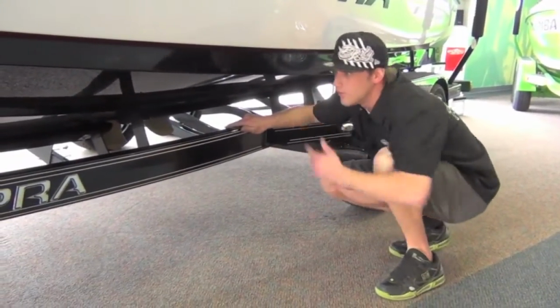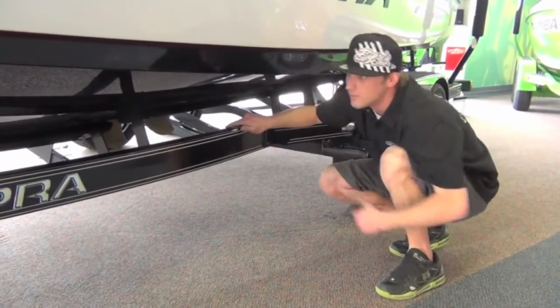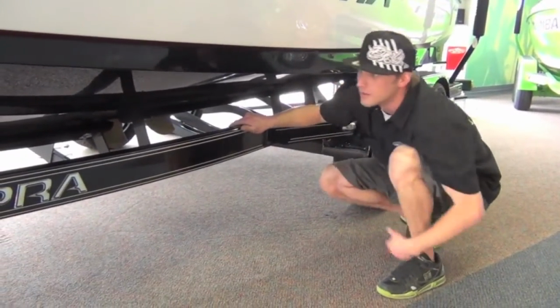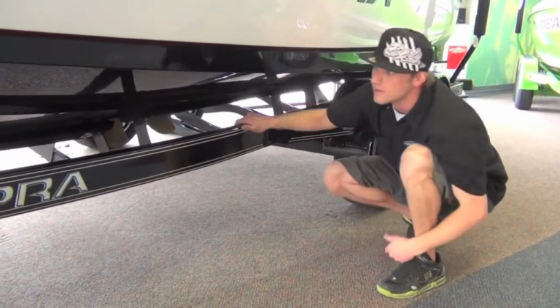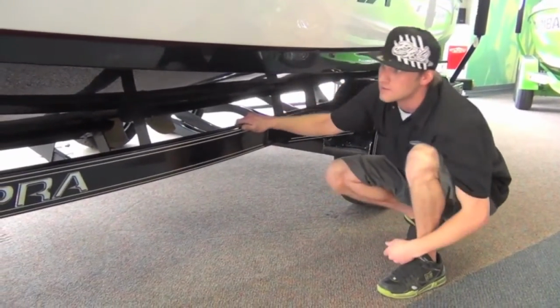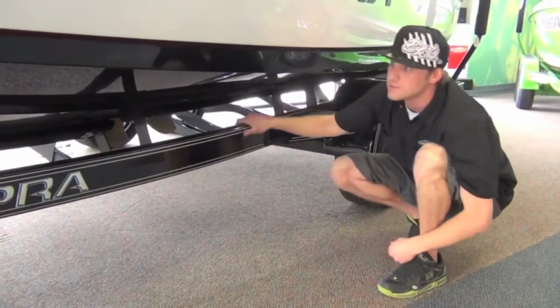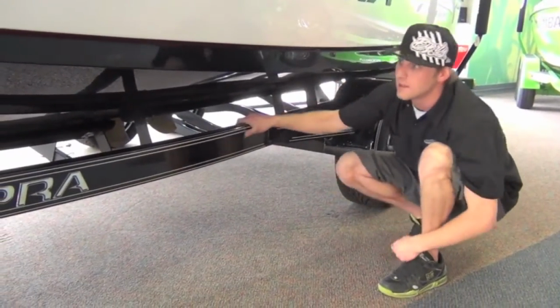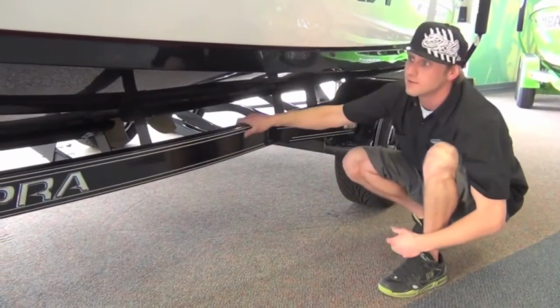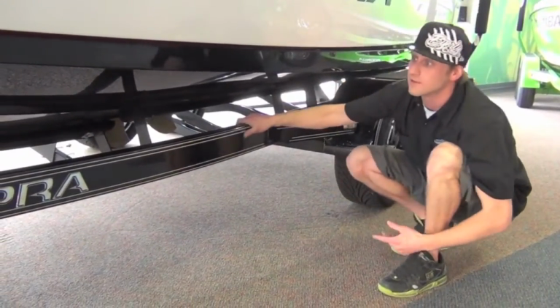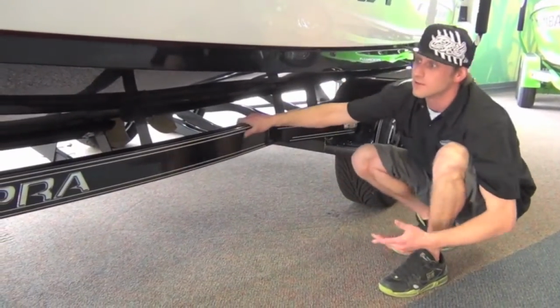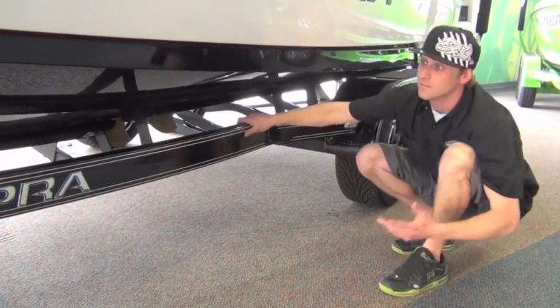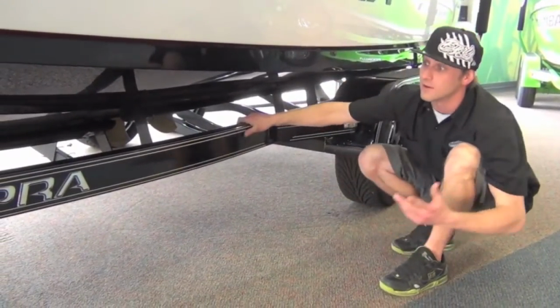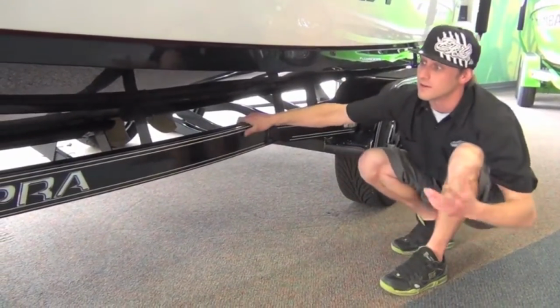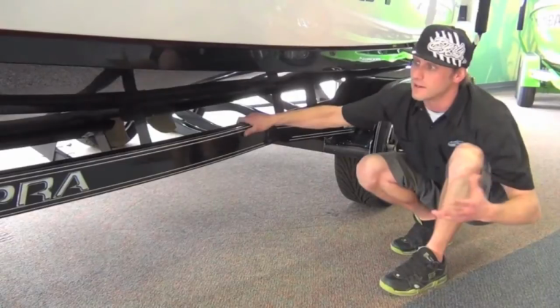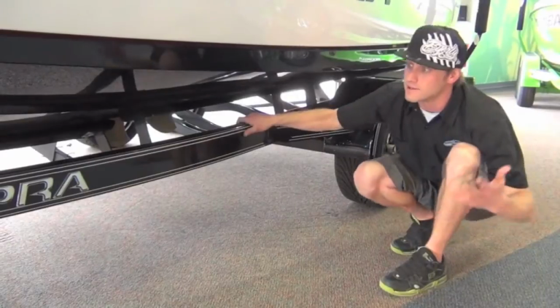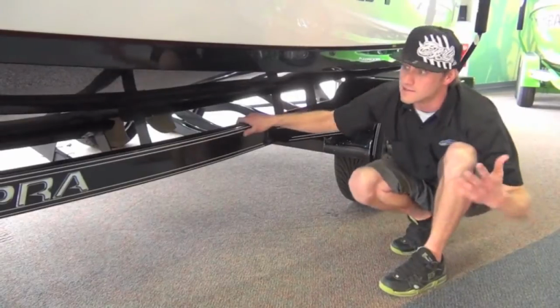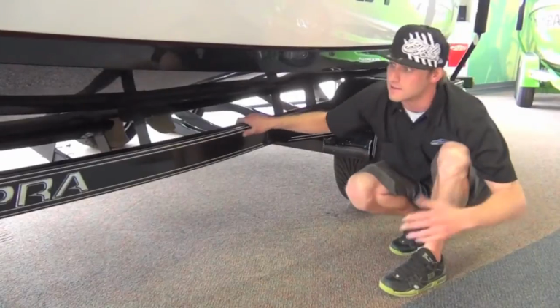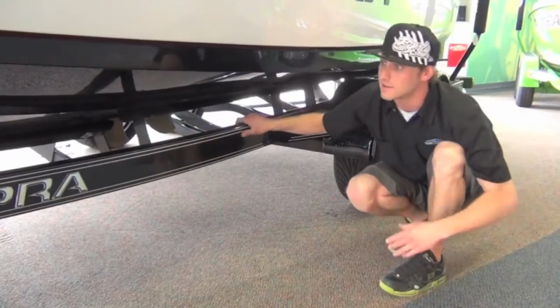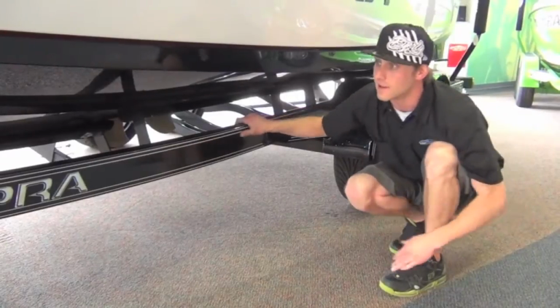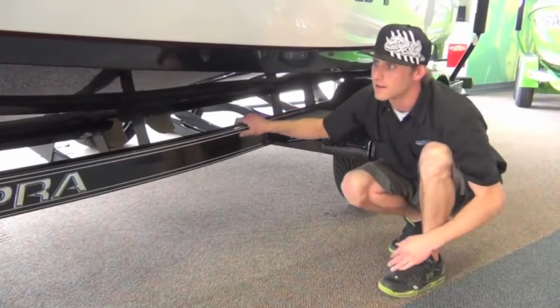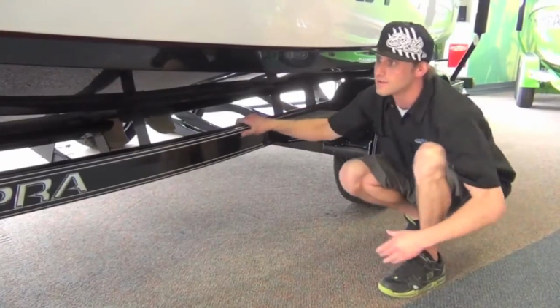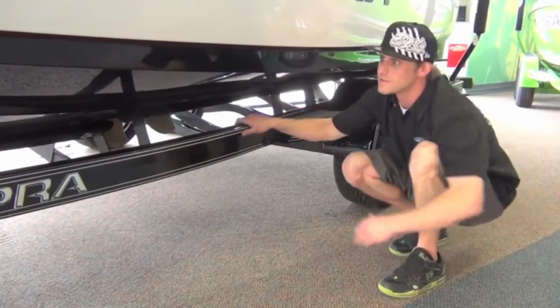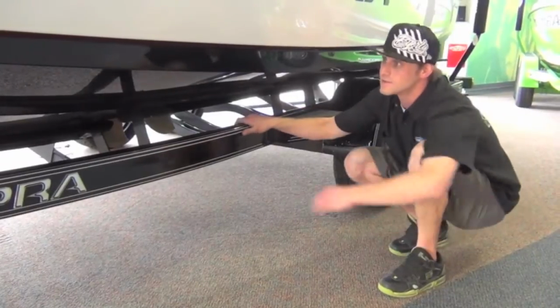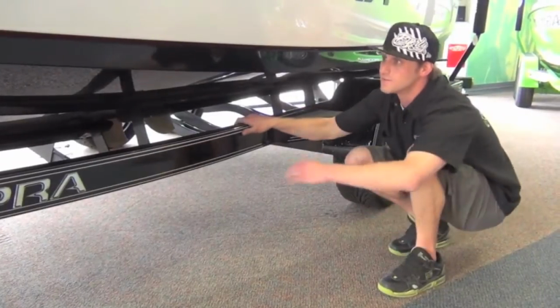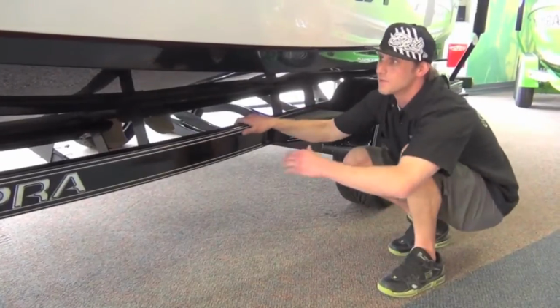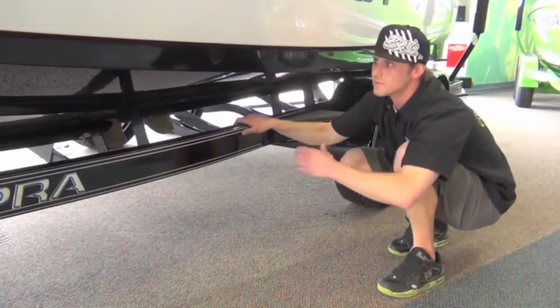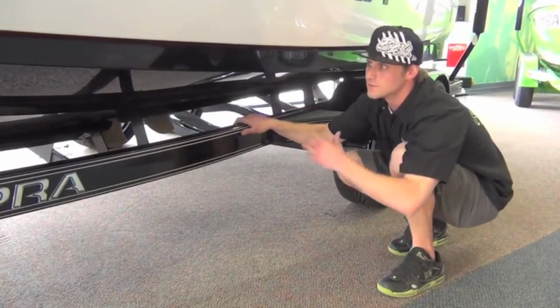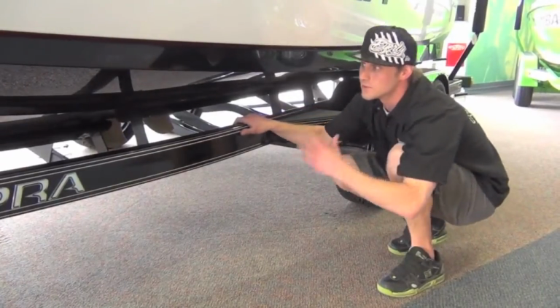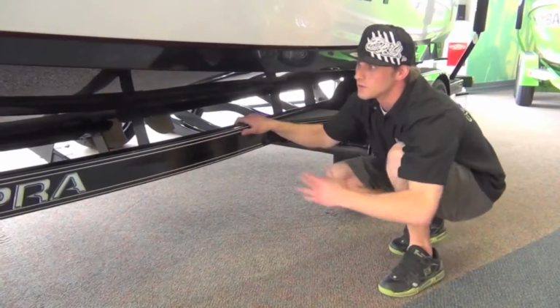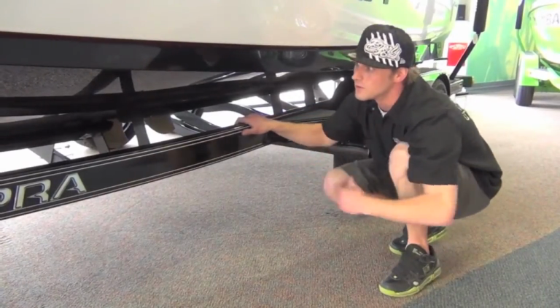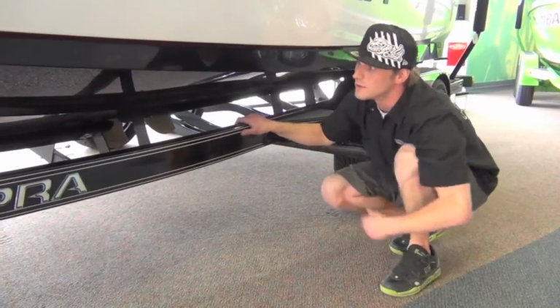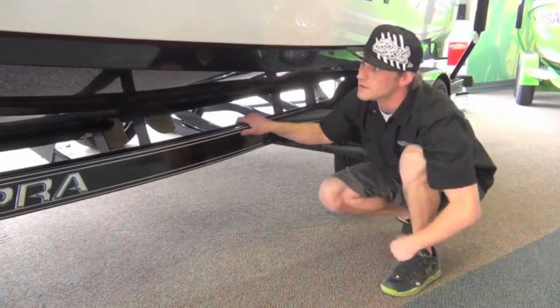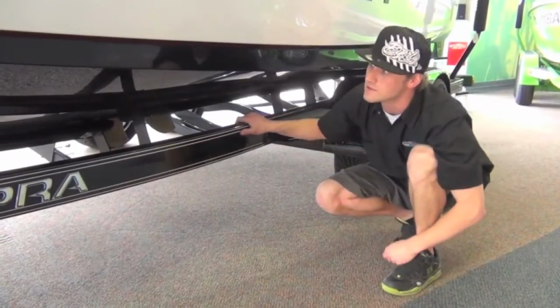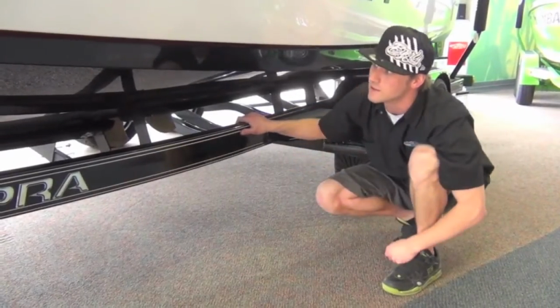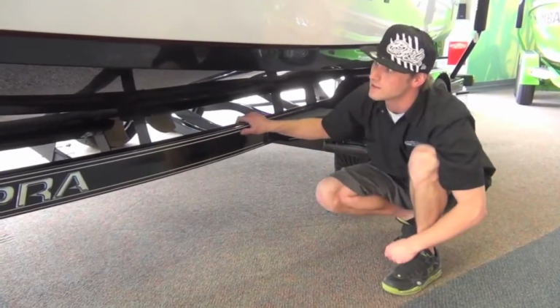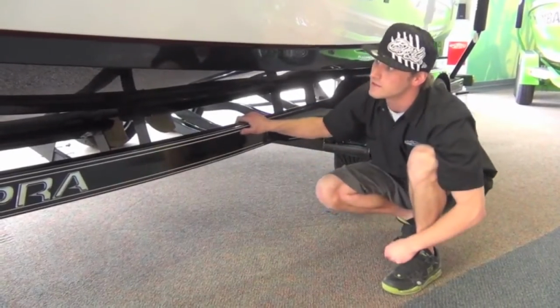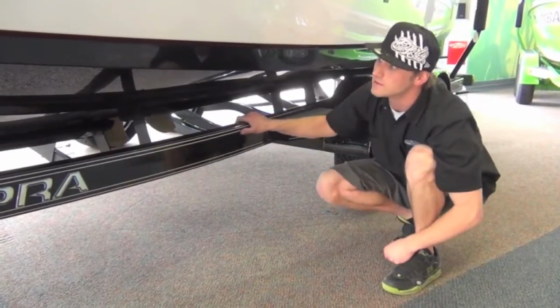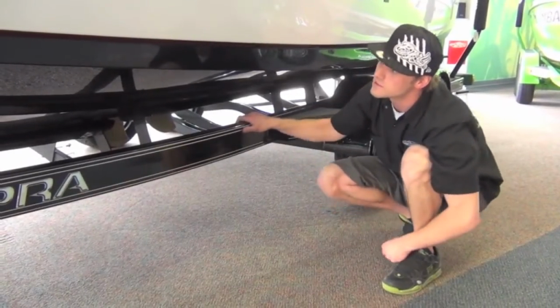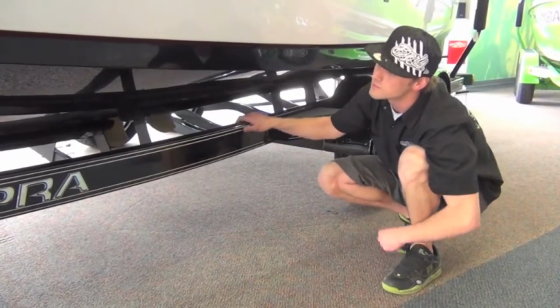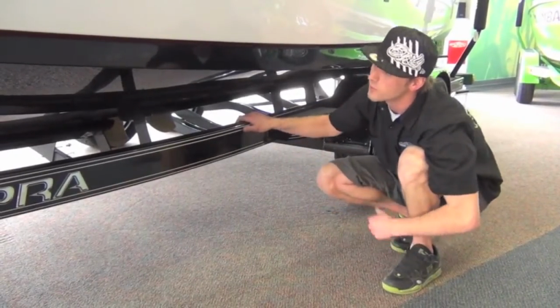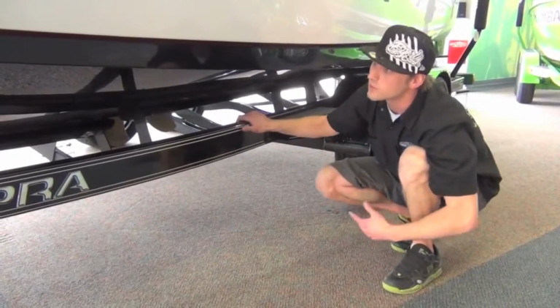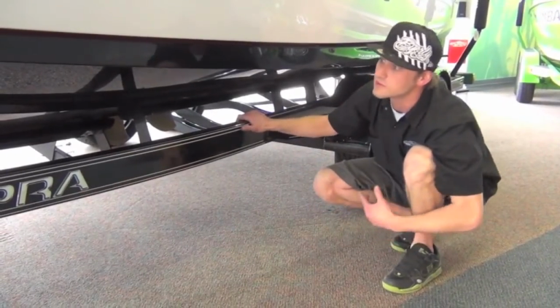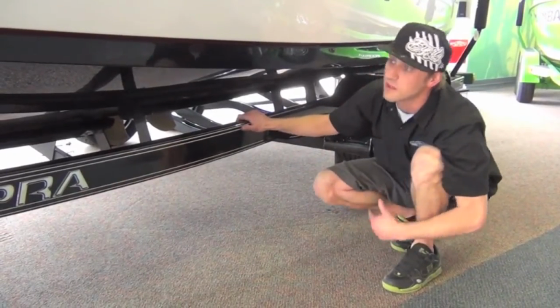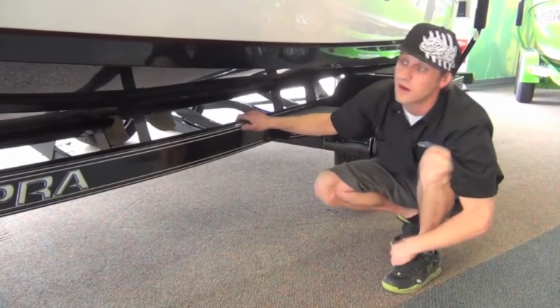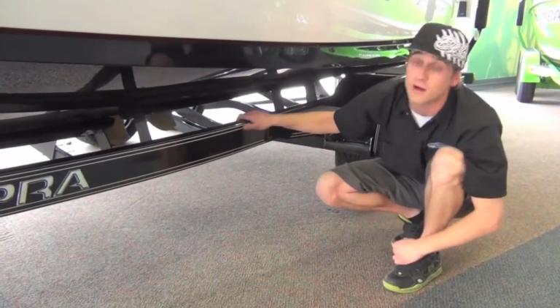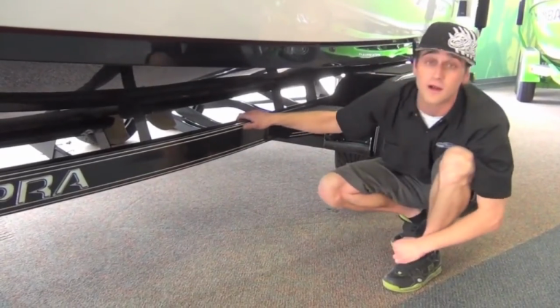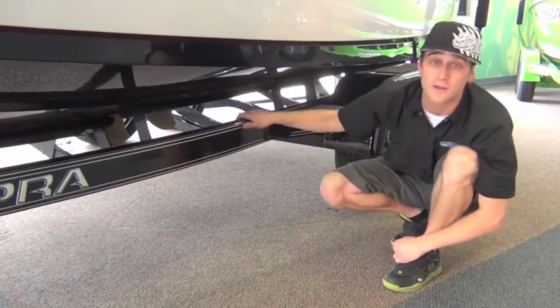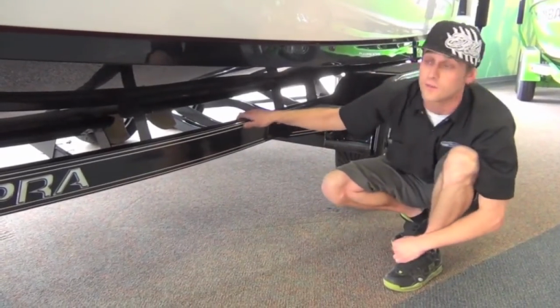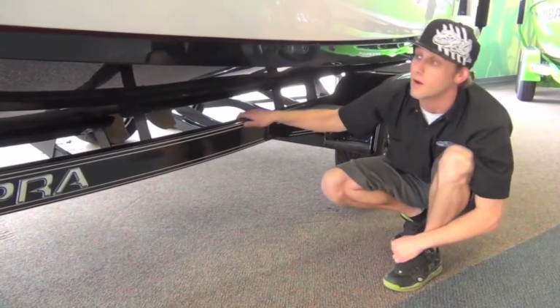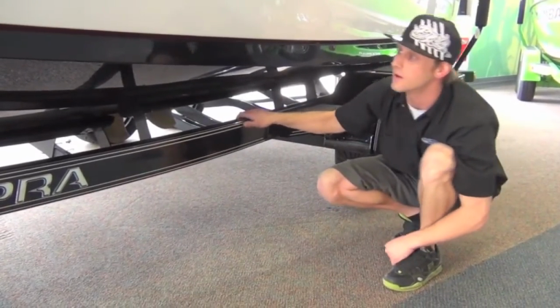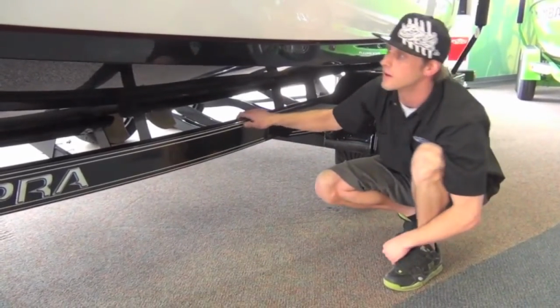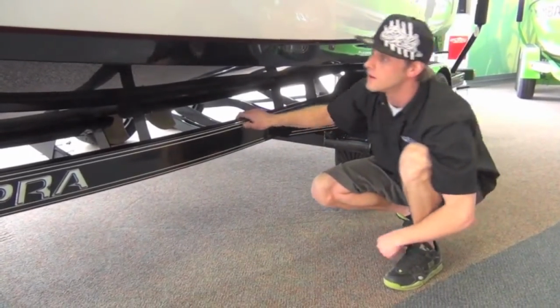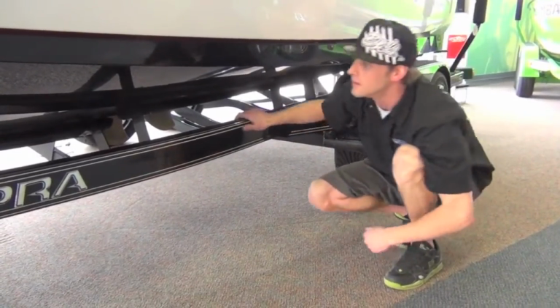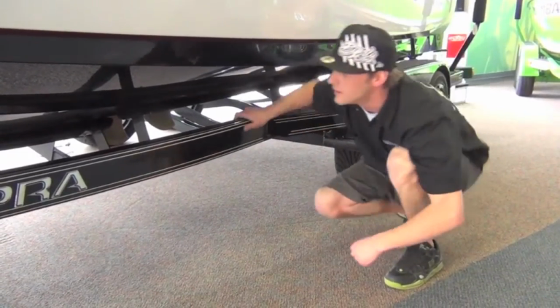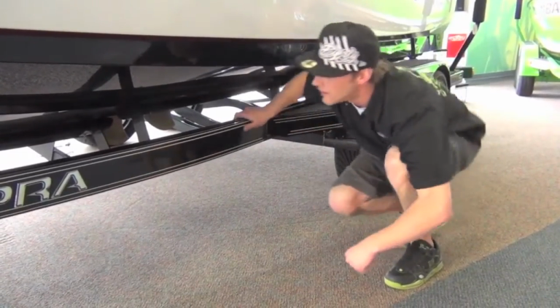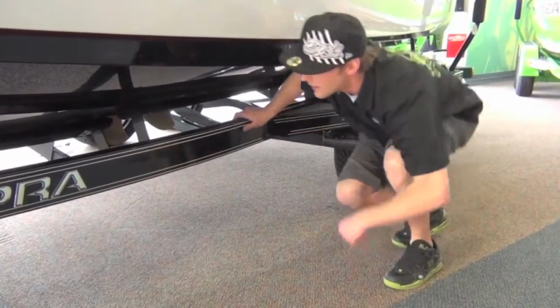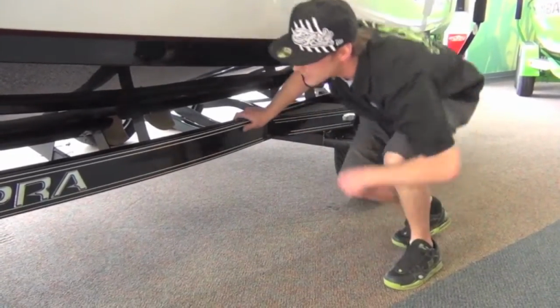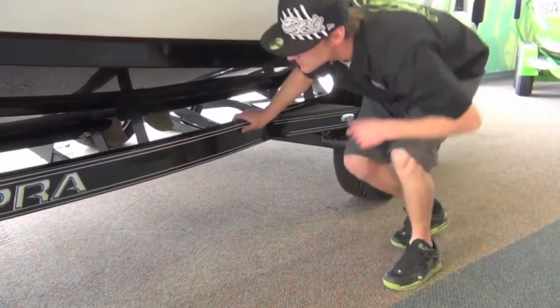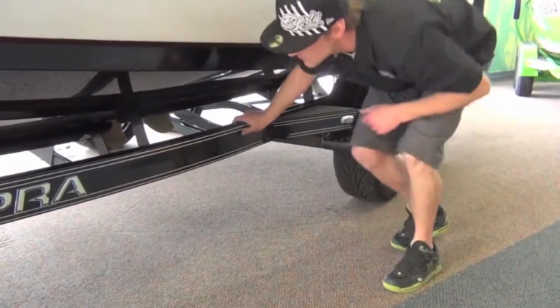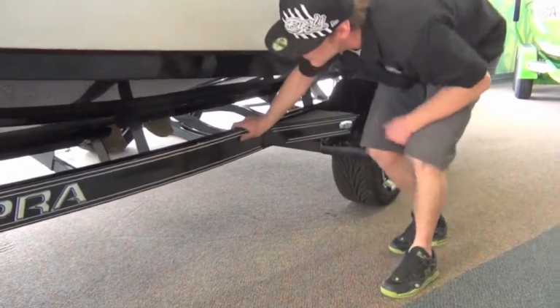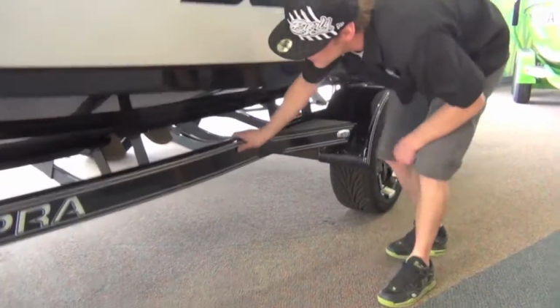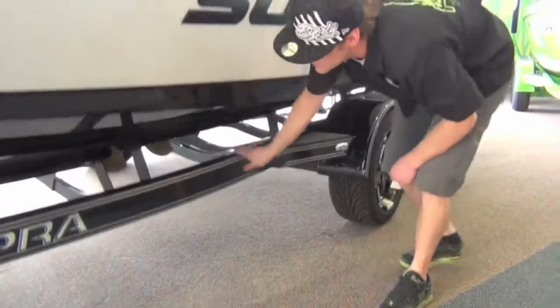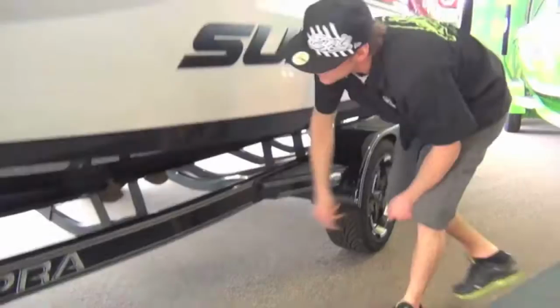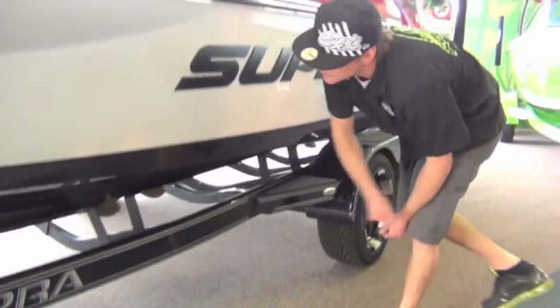Nobody else out there in the market has anything like this. This boat truly is a sports car on the water — absolutely amazing.